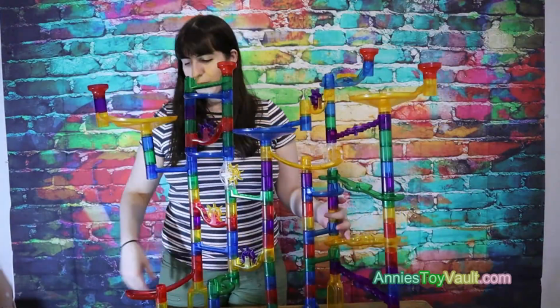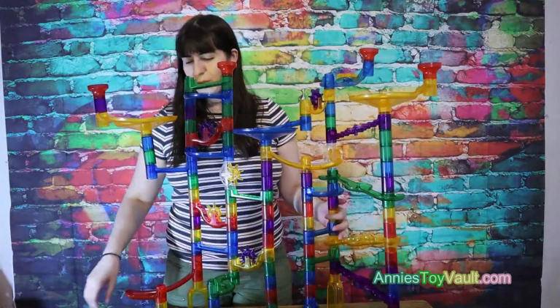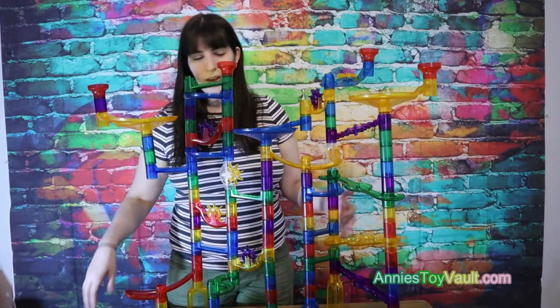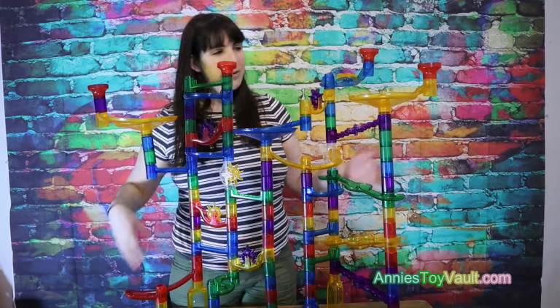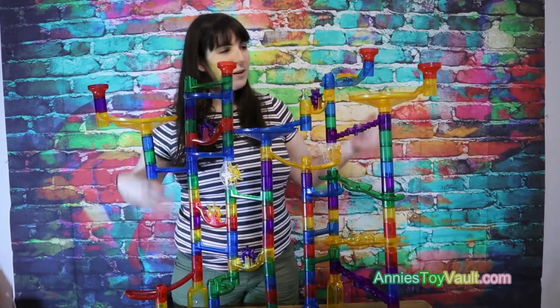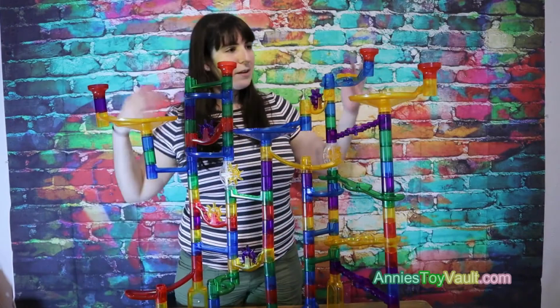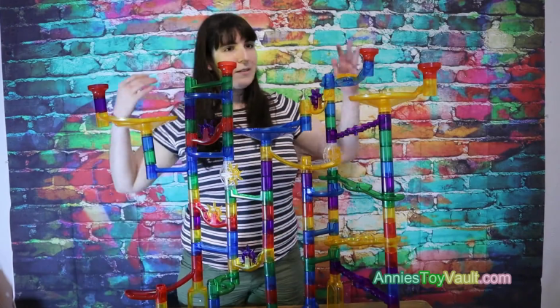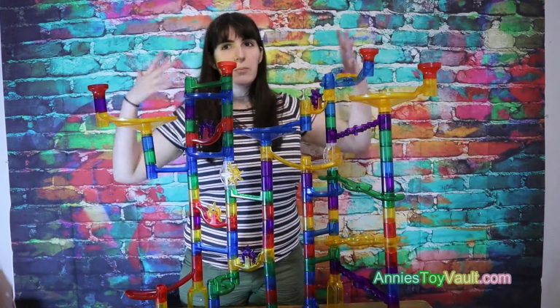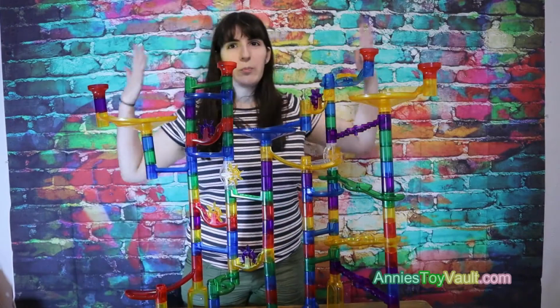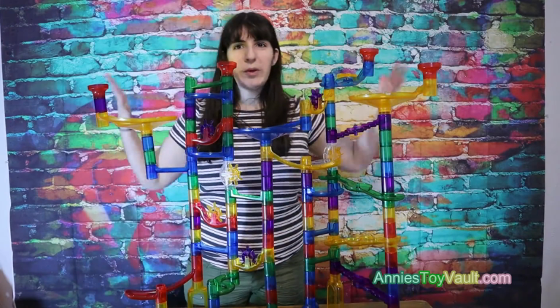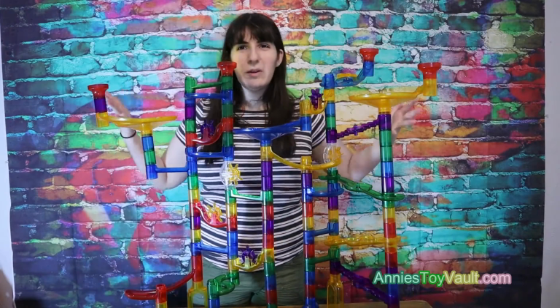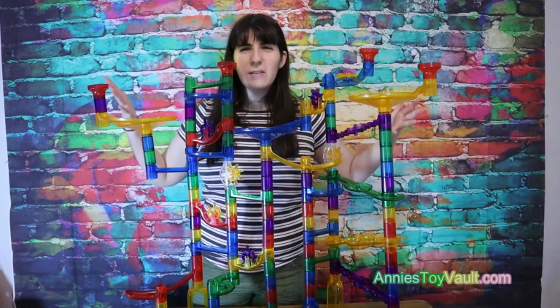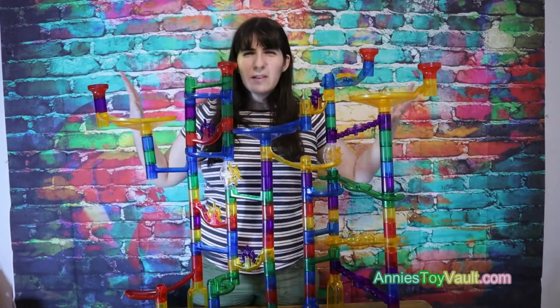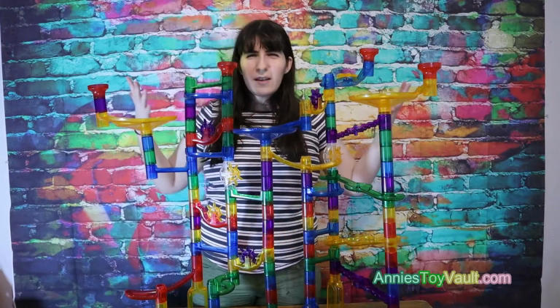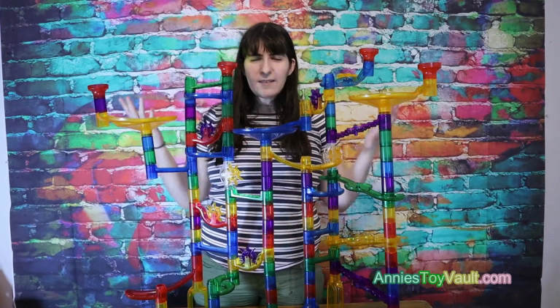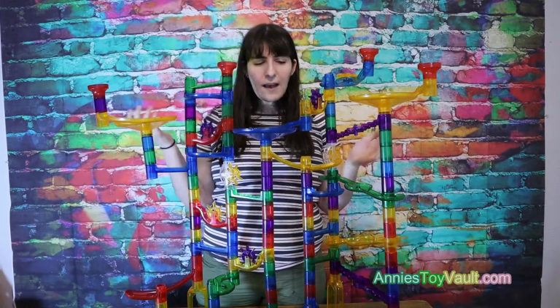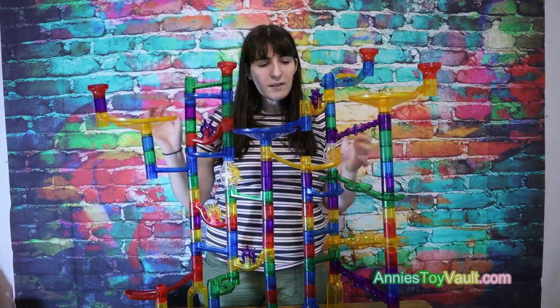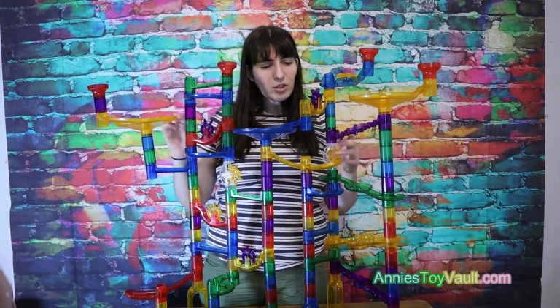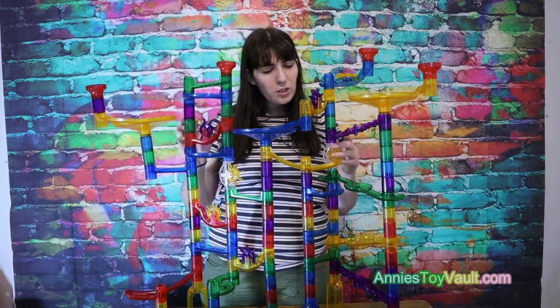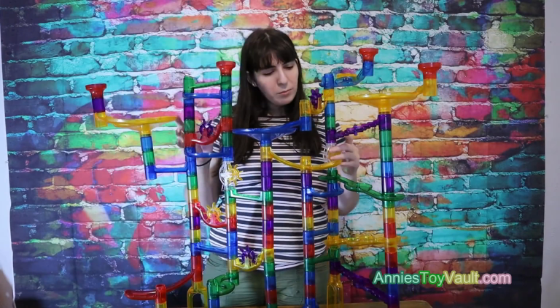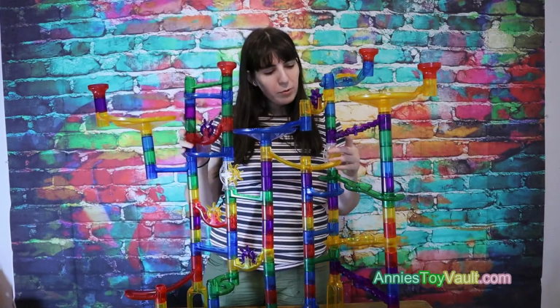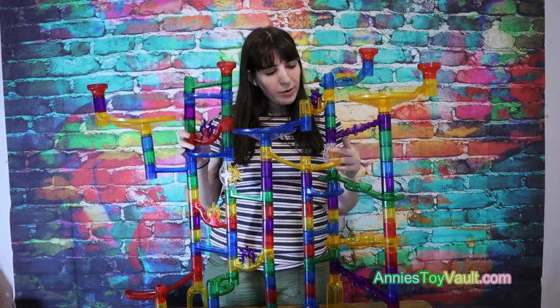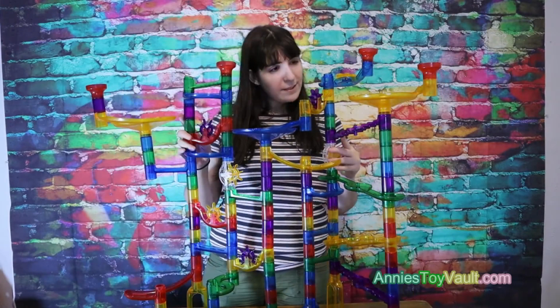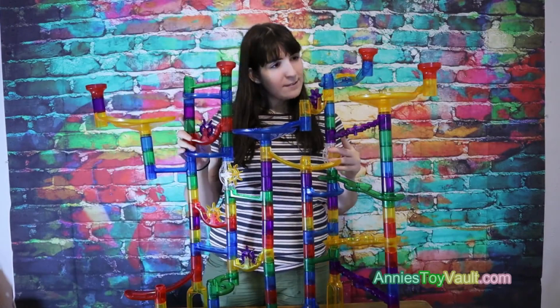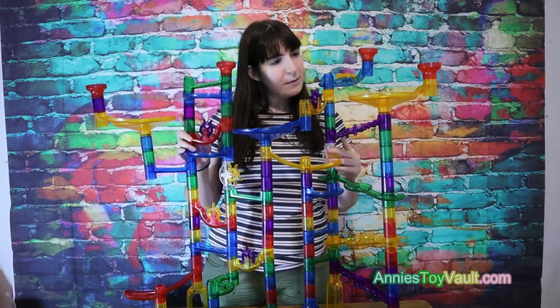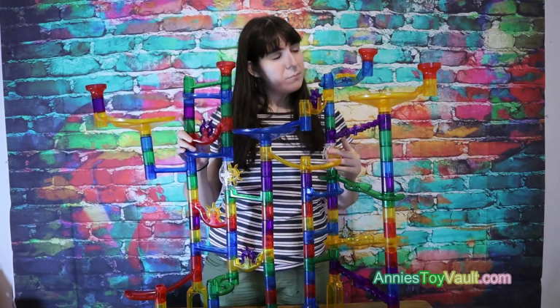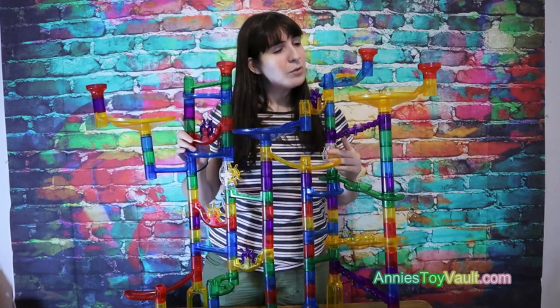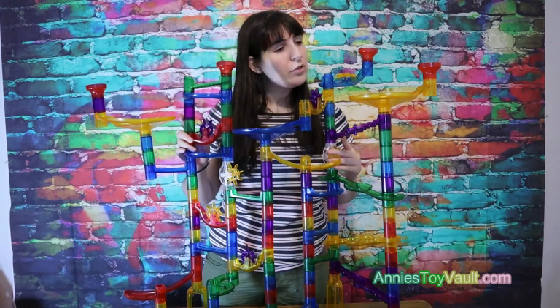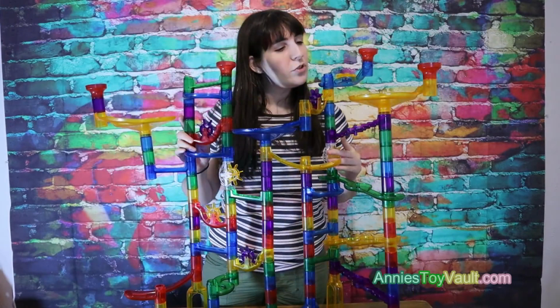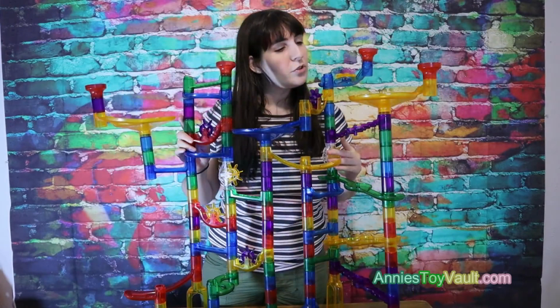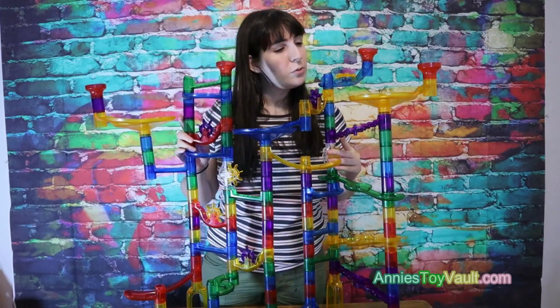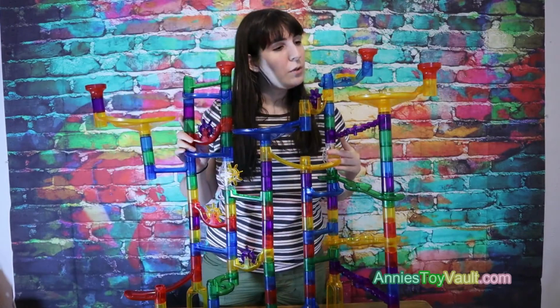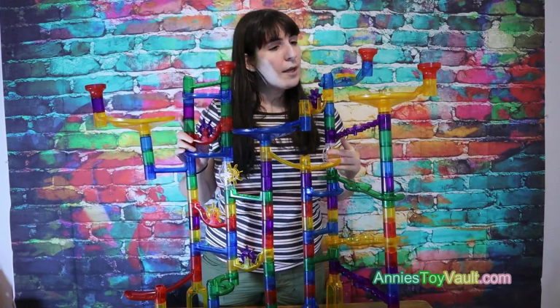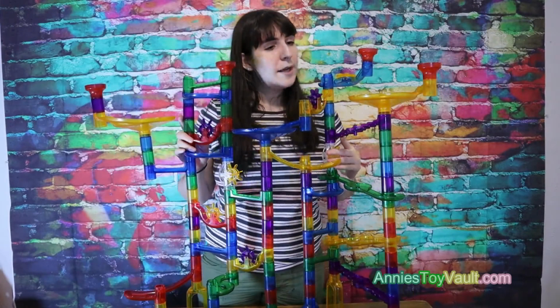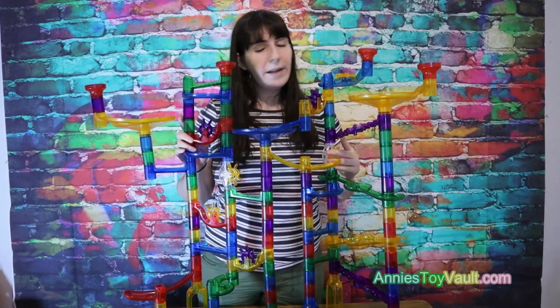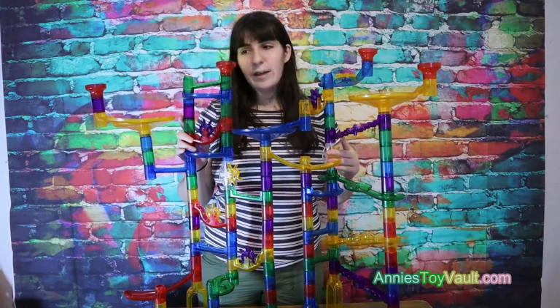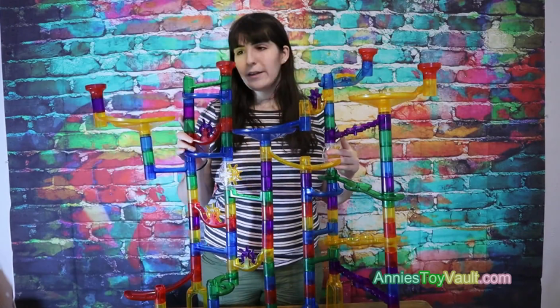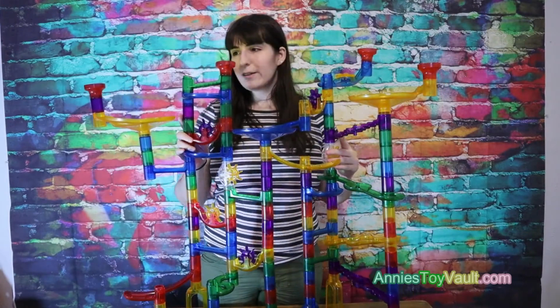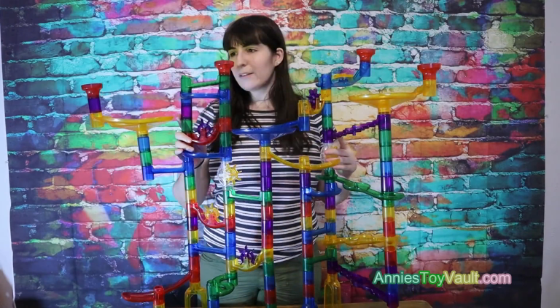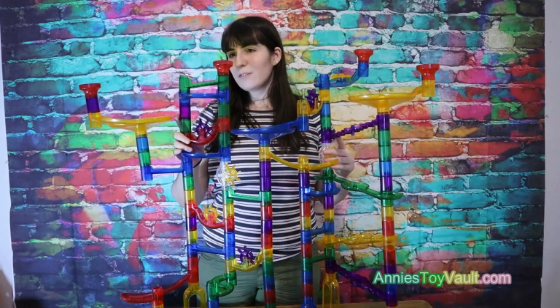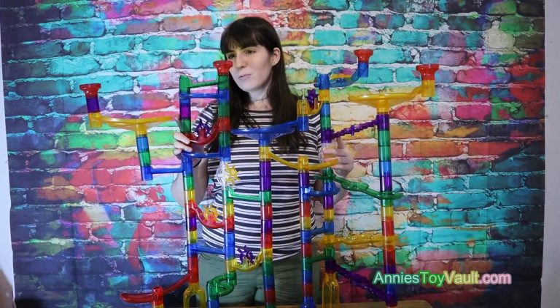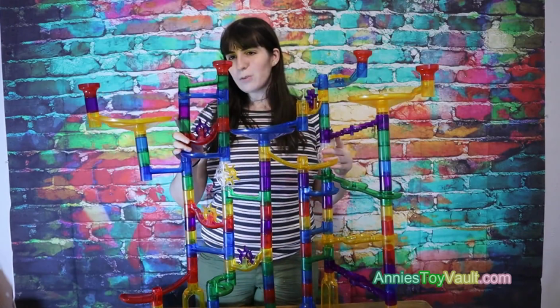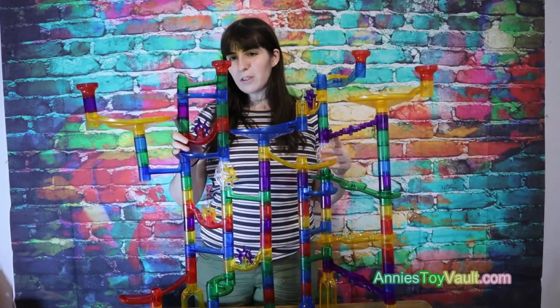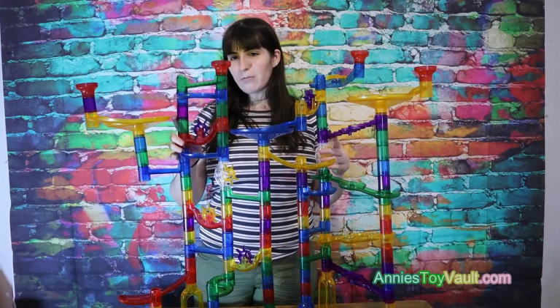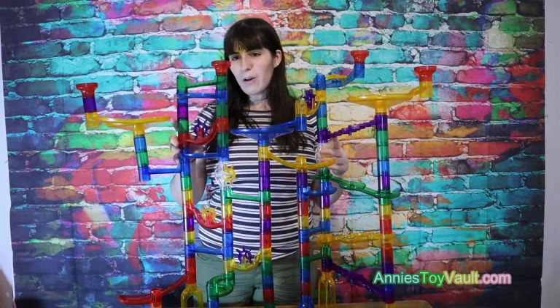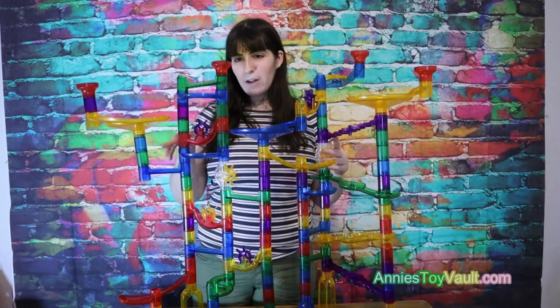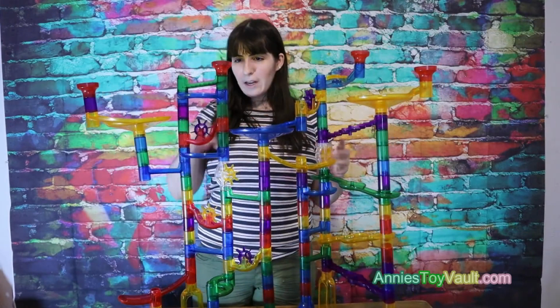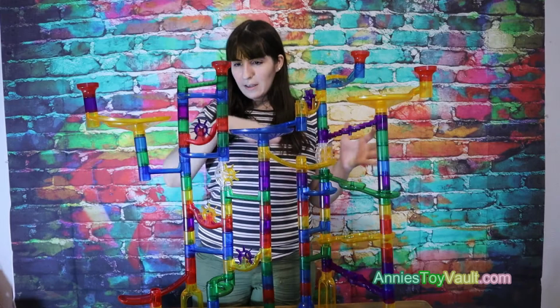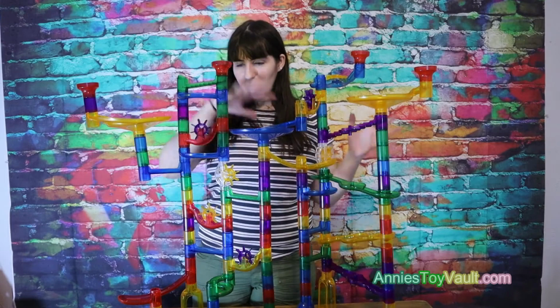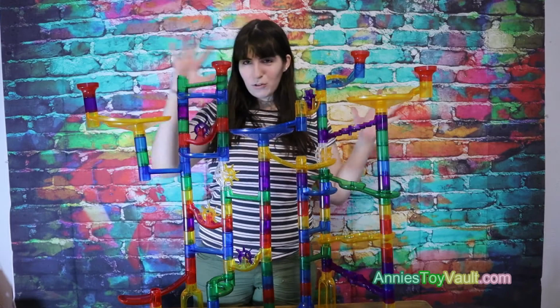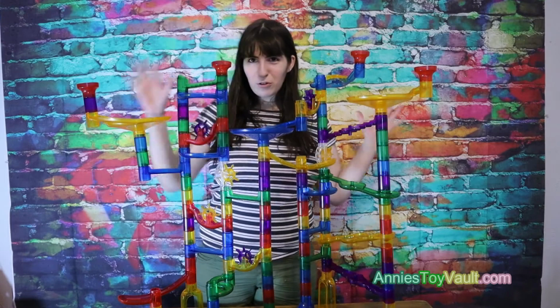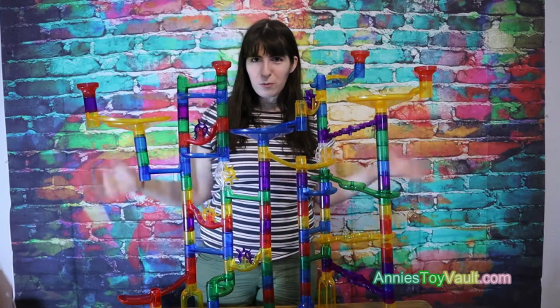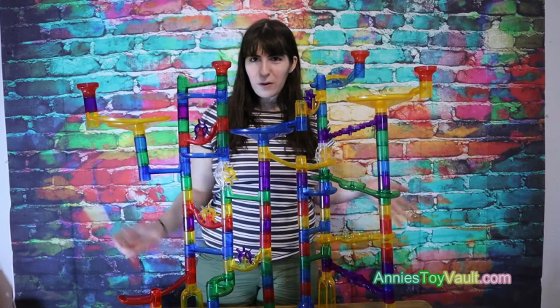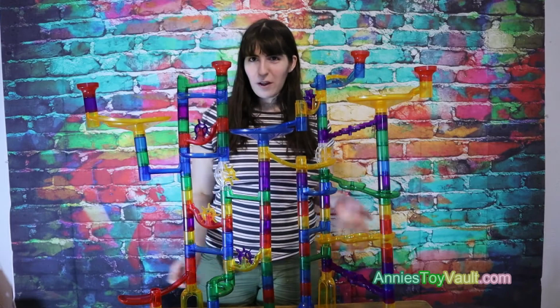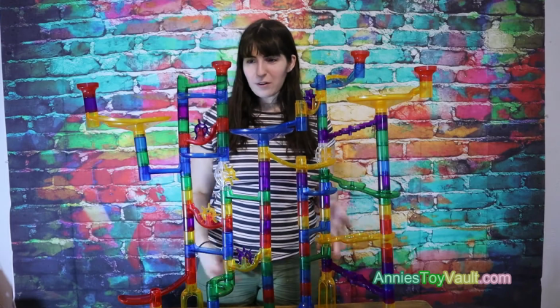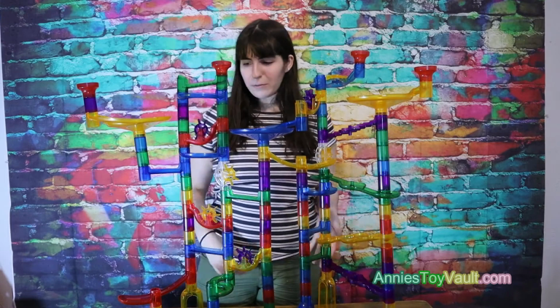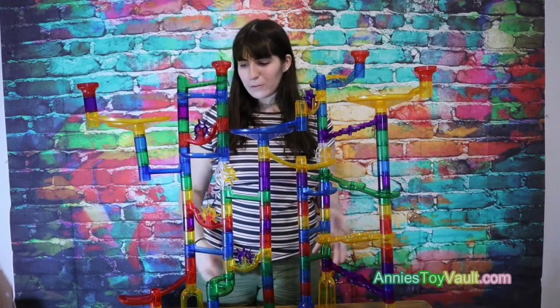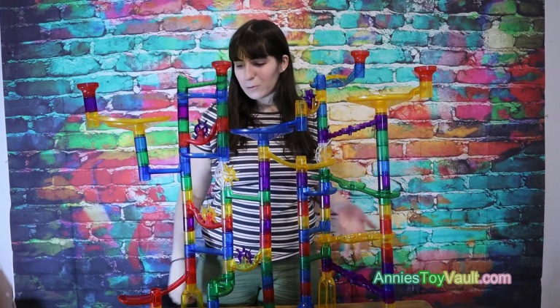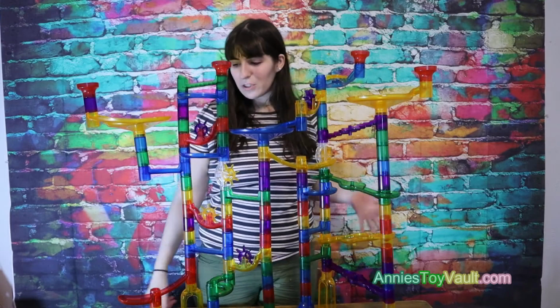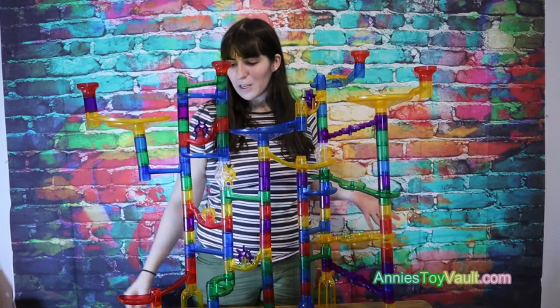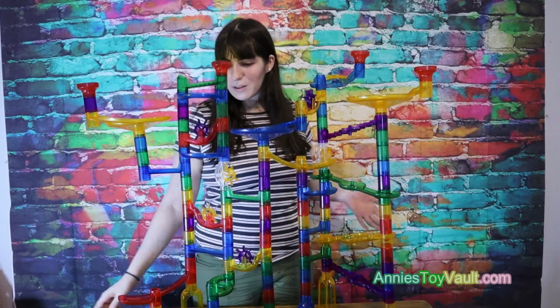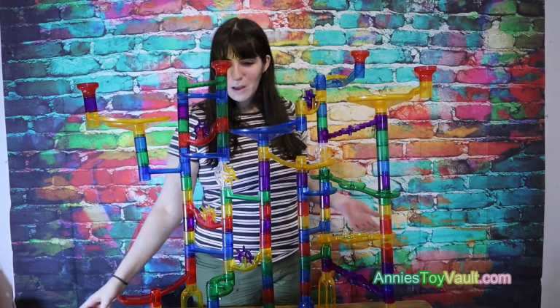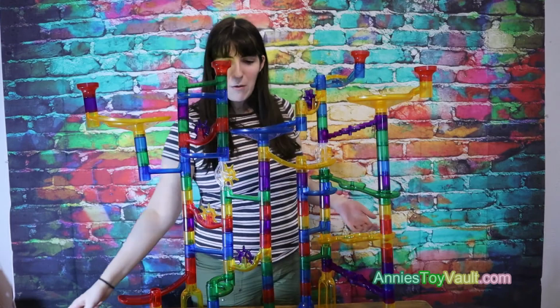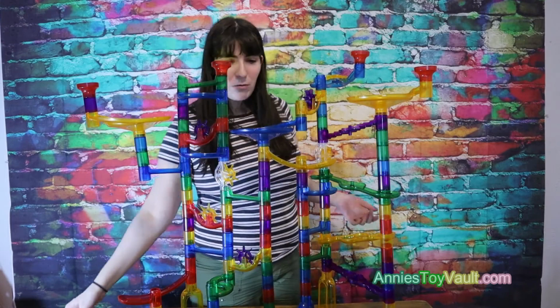There it is, built. It's actually pretty simple to do, and it's really fun and super colorful, which I love.